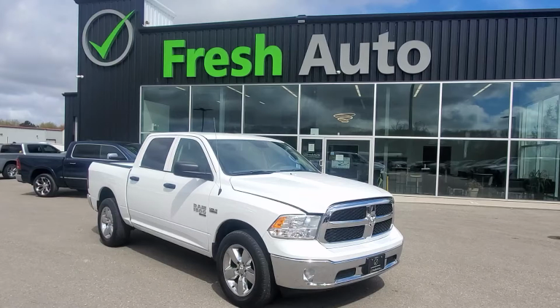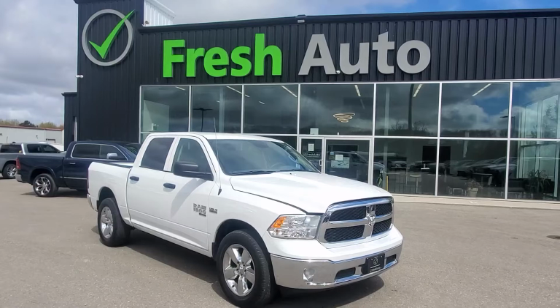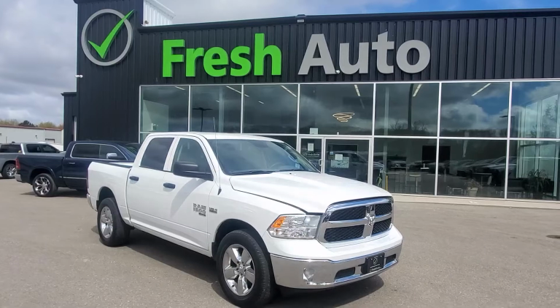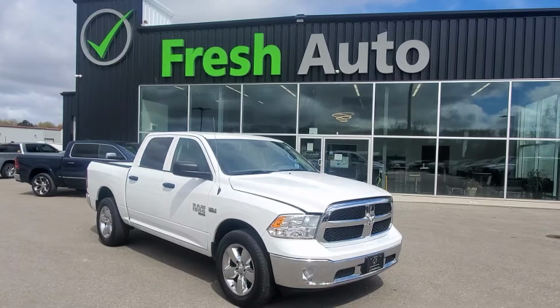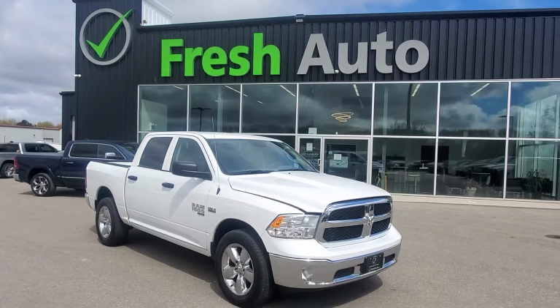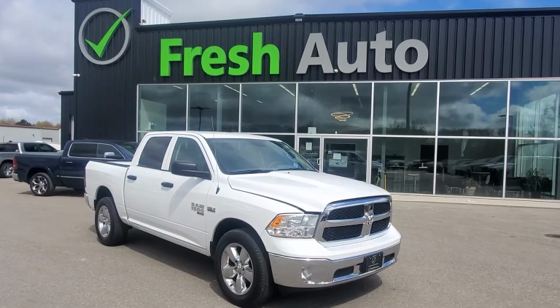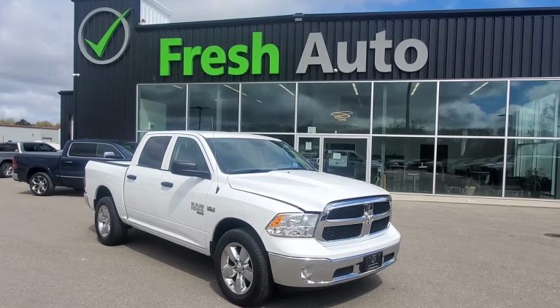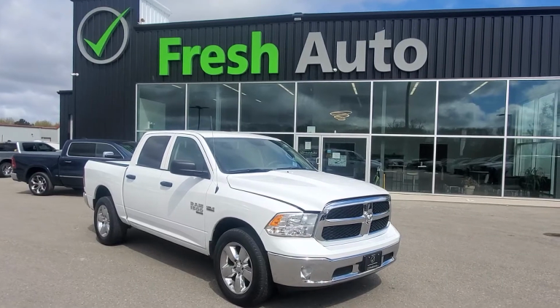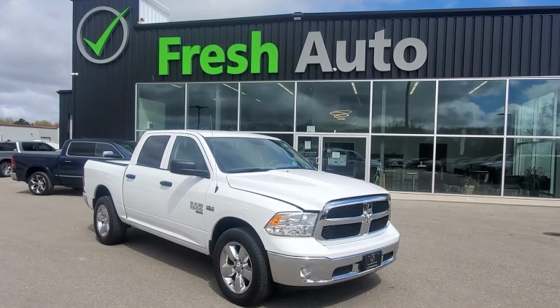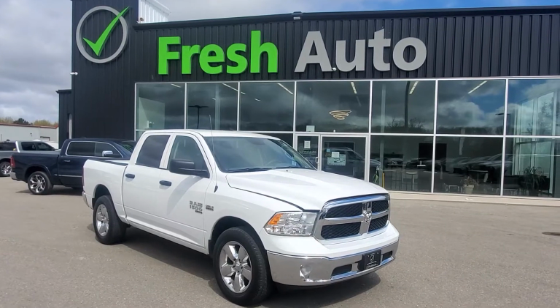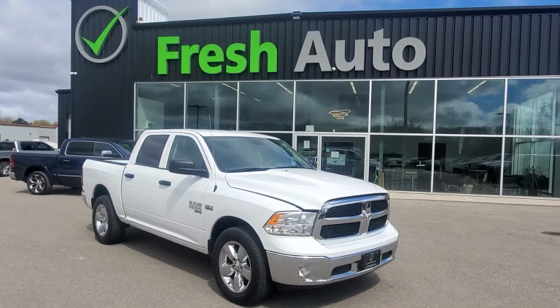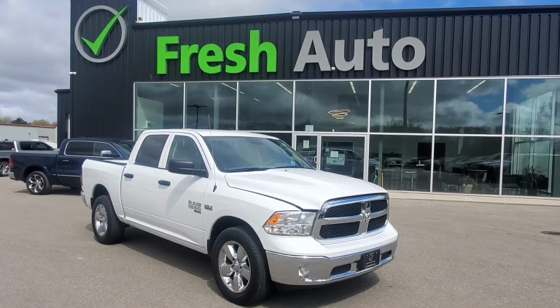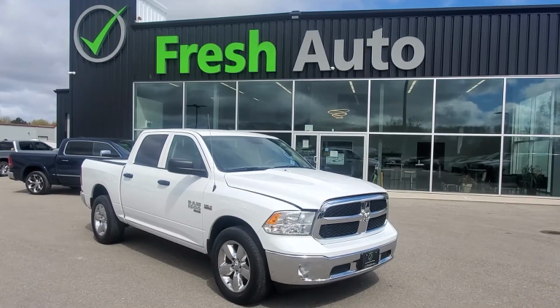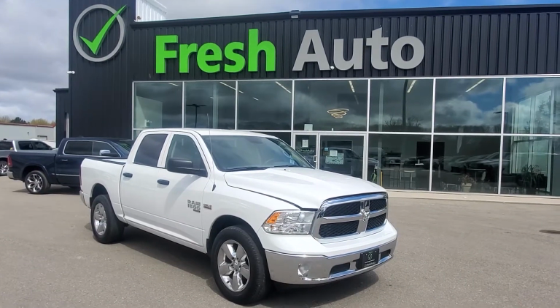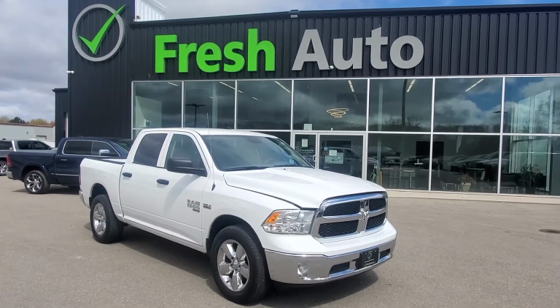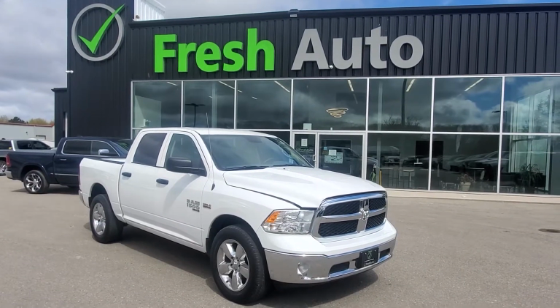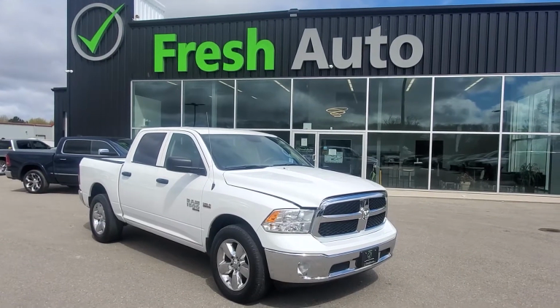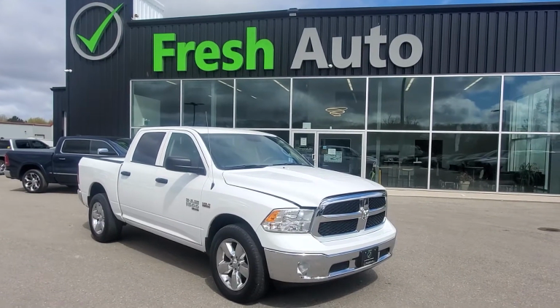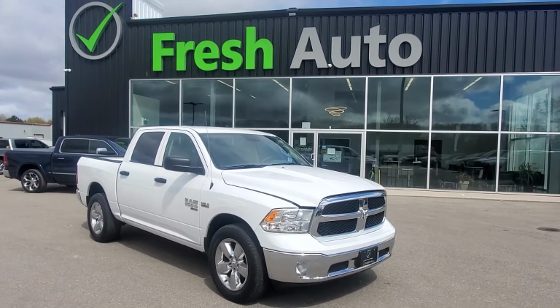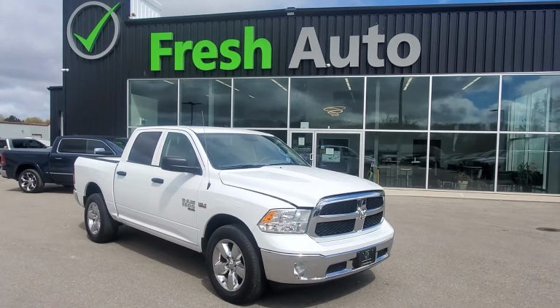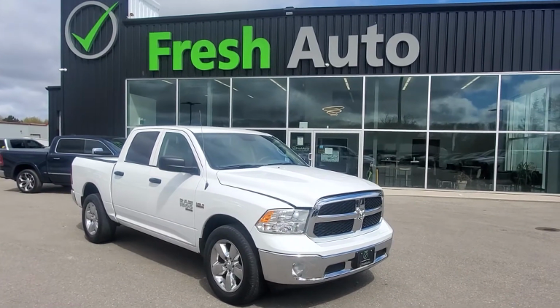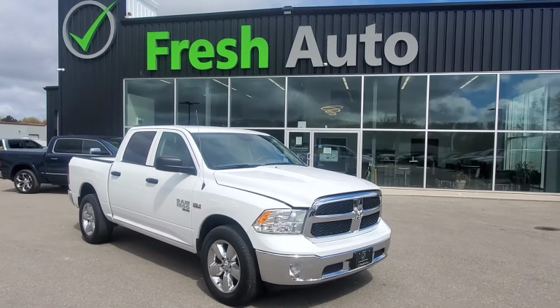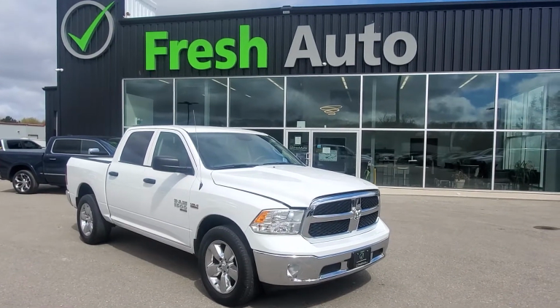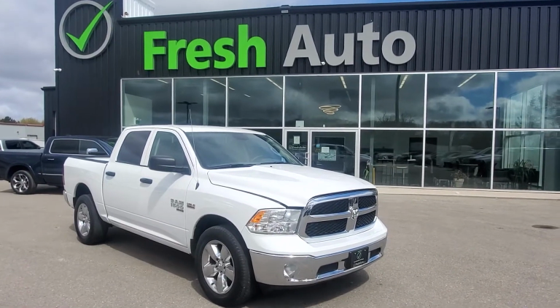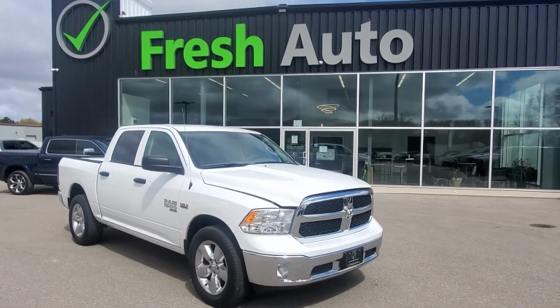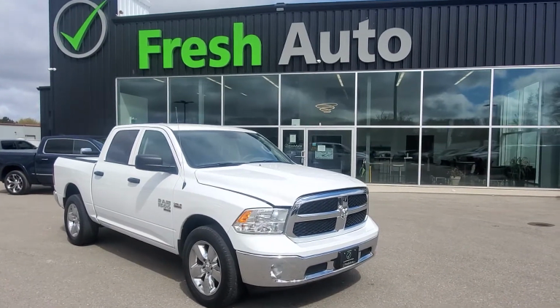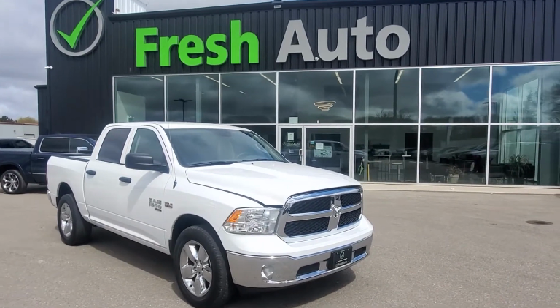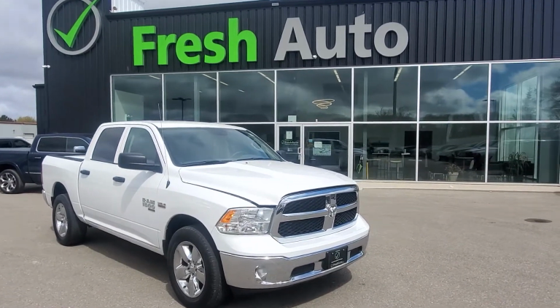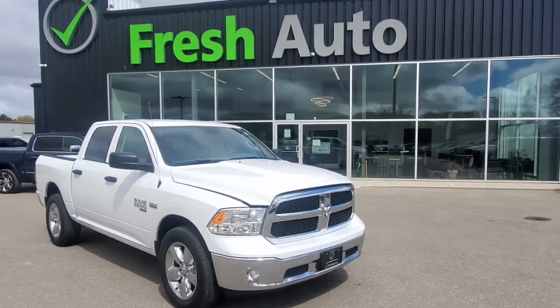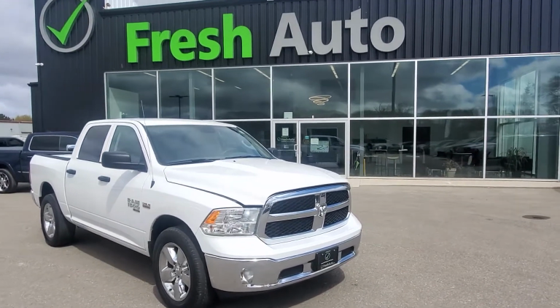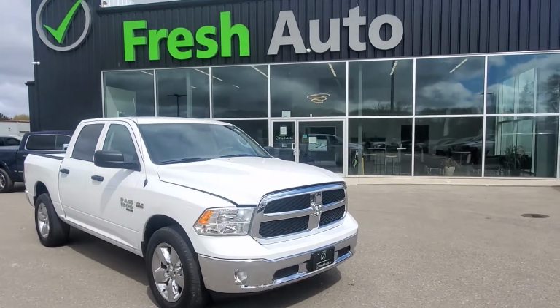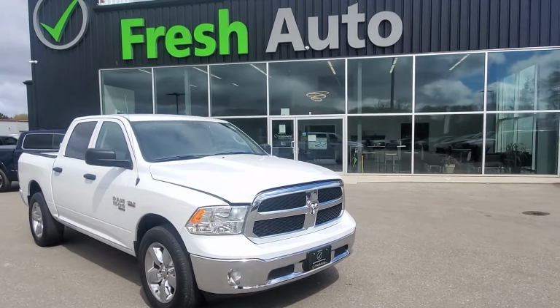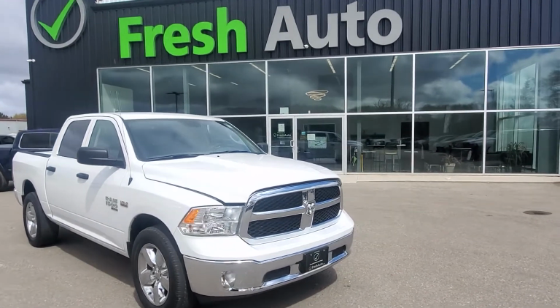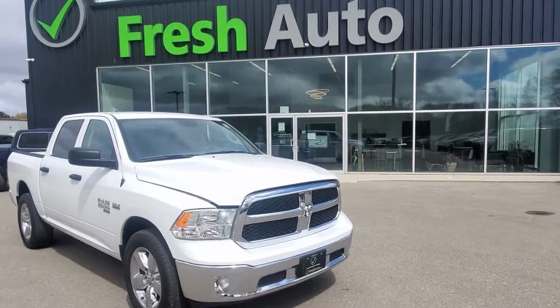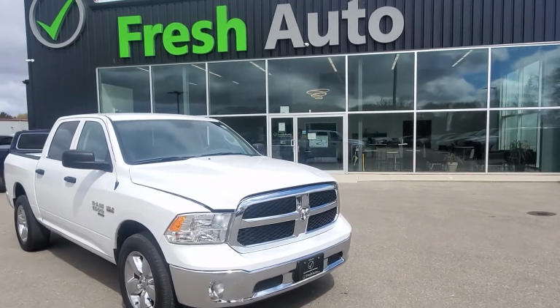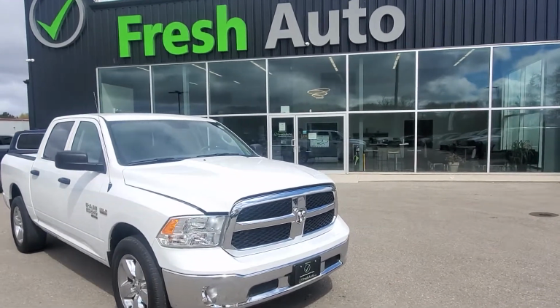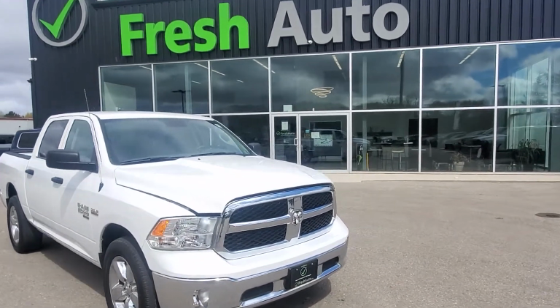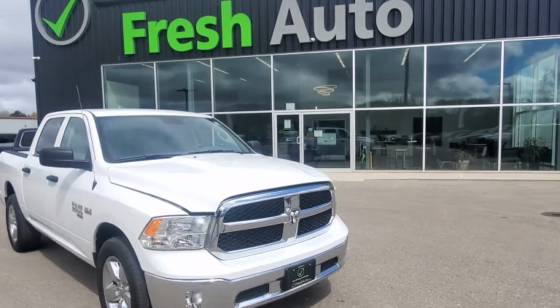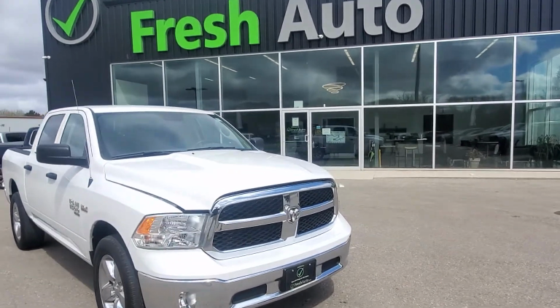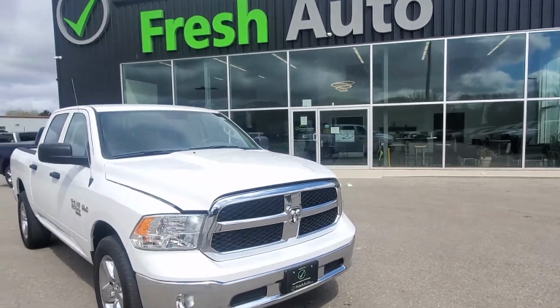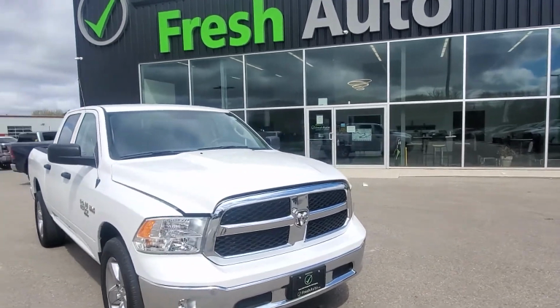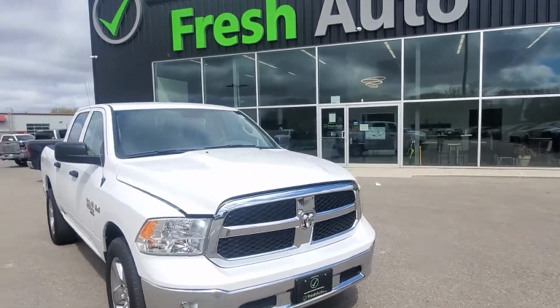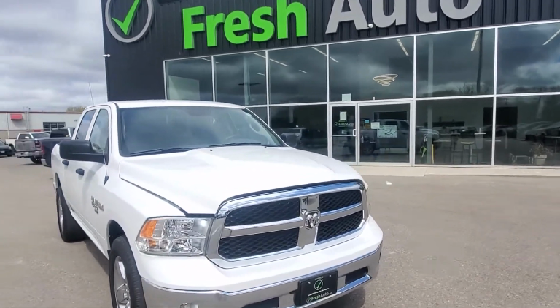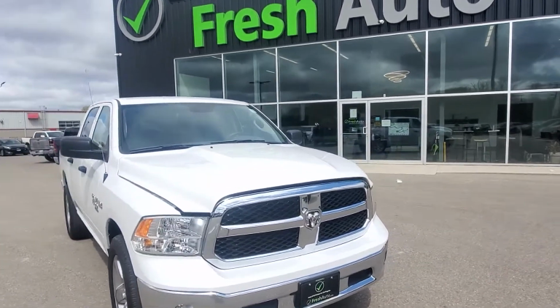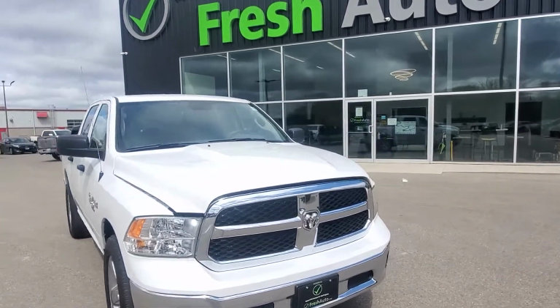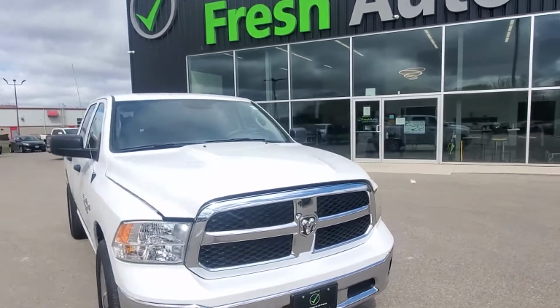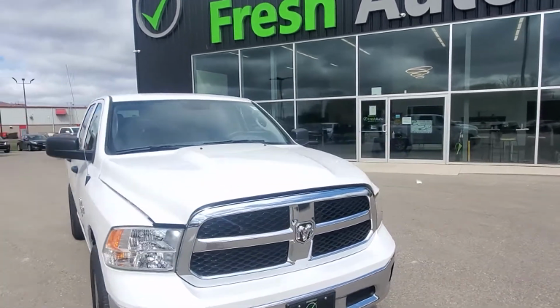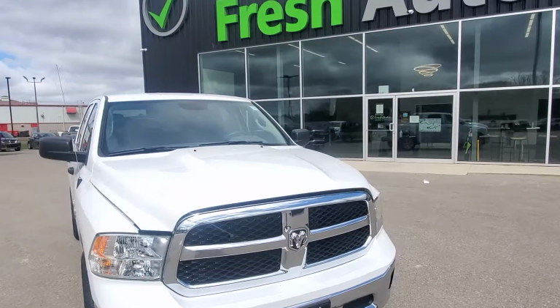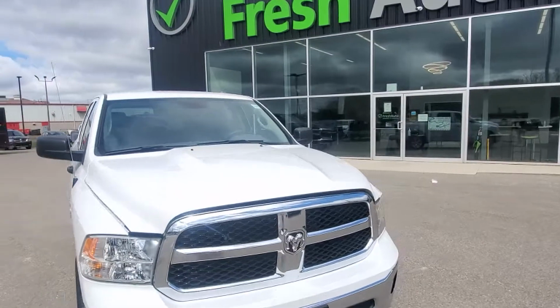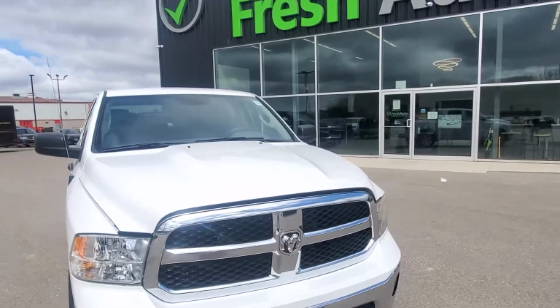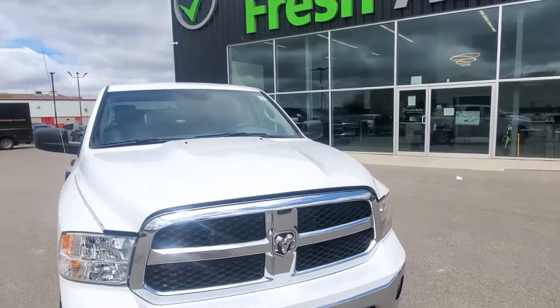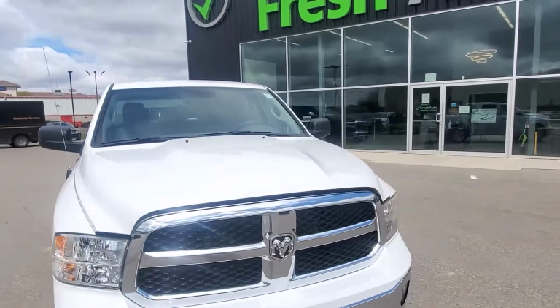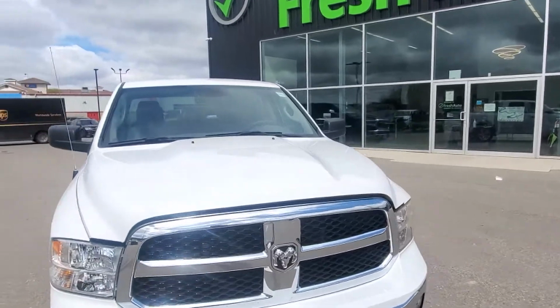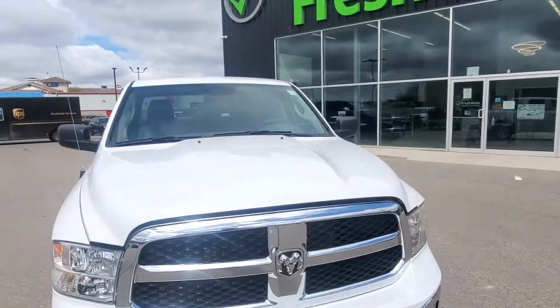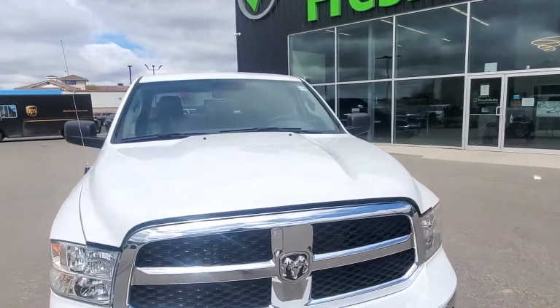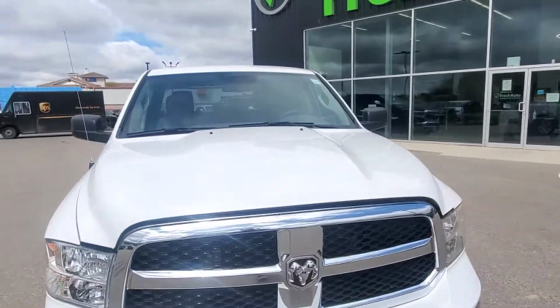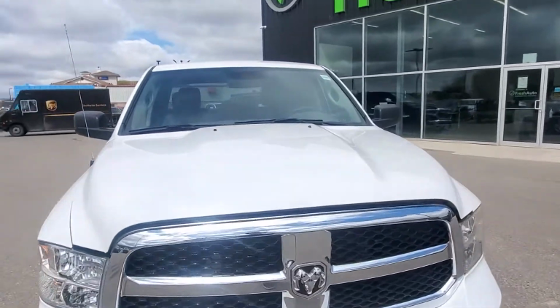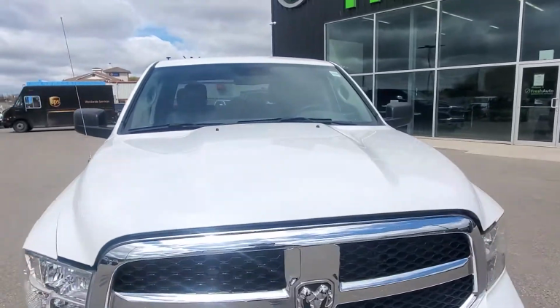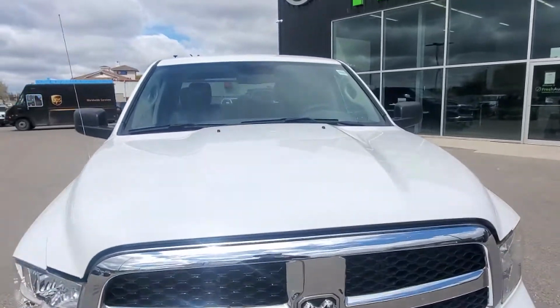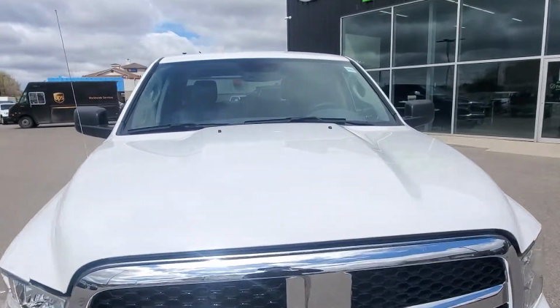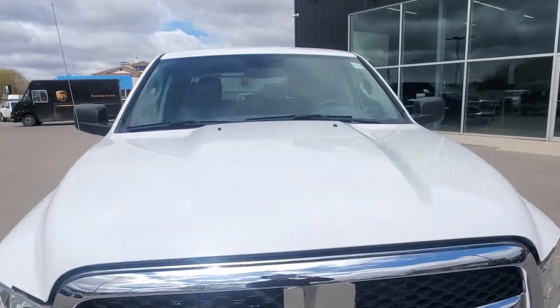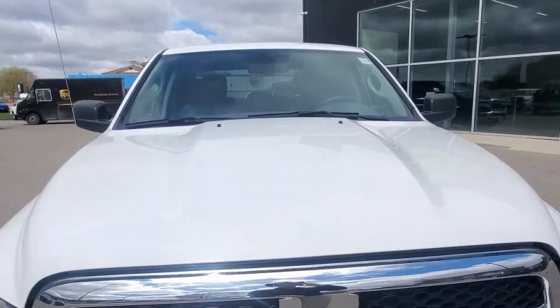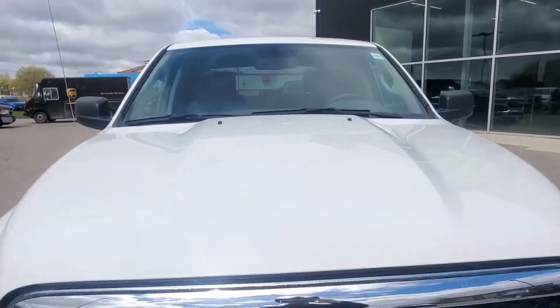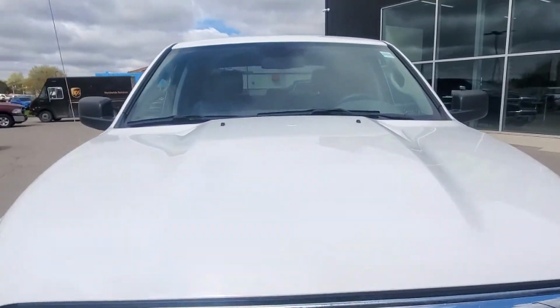Hi Gary, this is Eric from Fresh Auto. We have a 2019 Ram 1500 here for you.